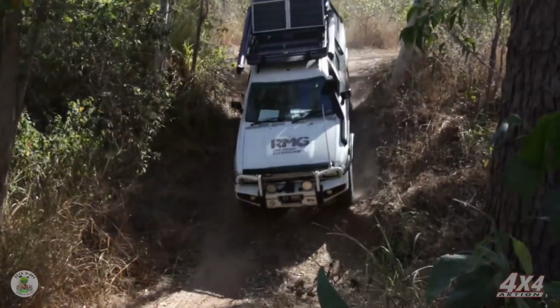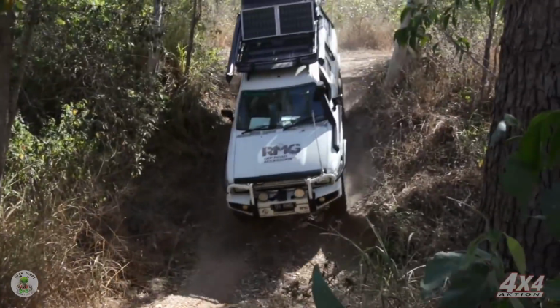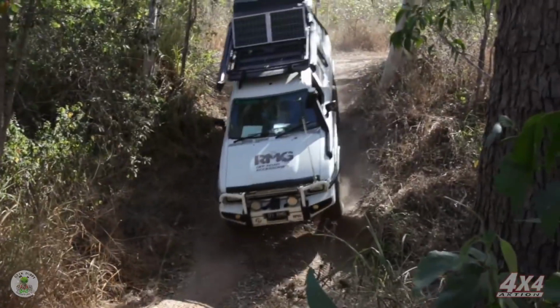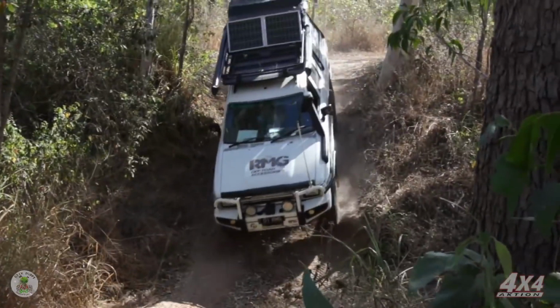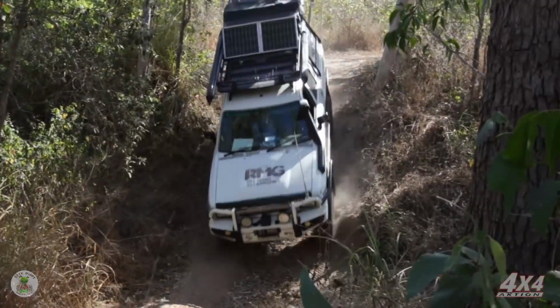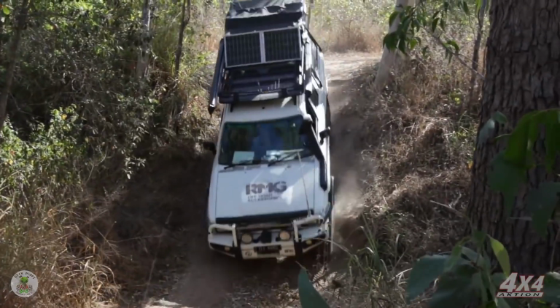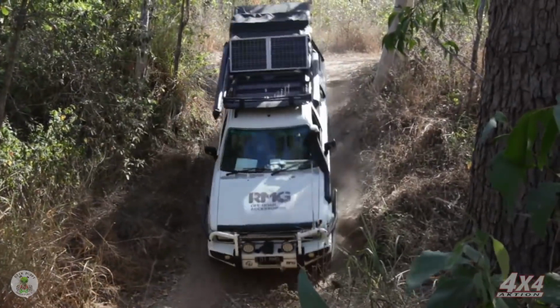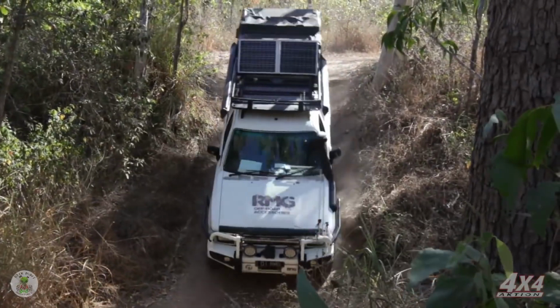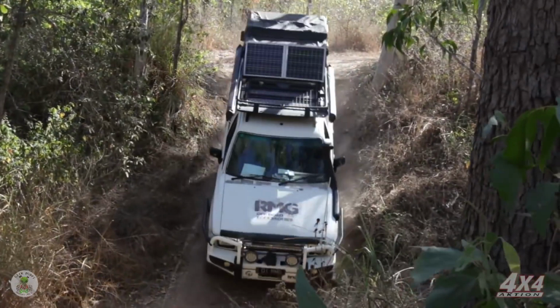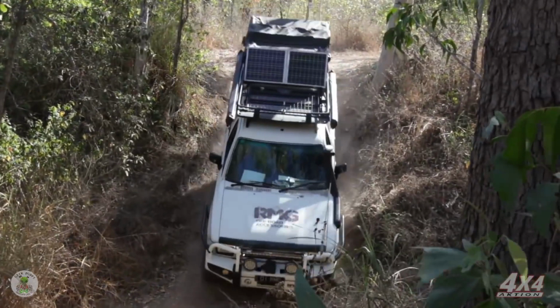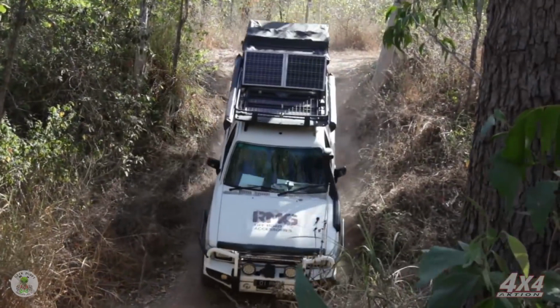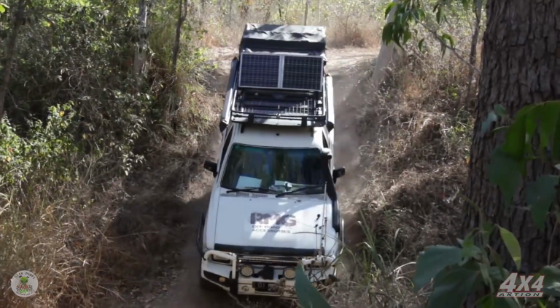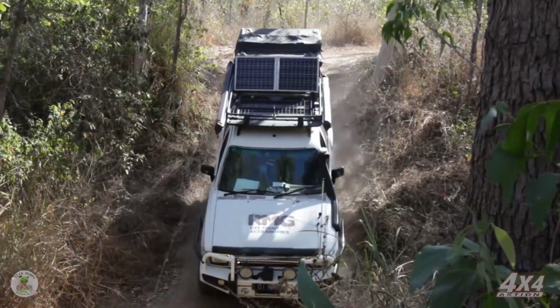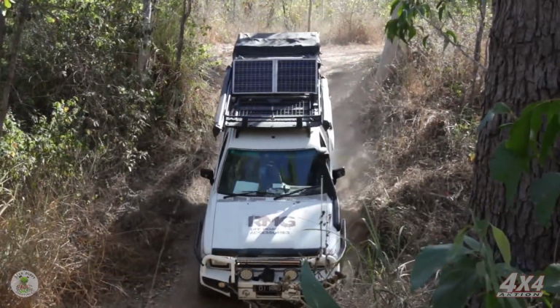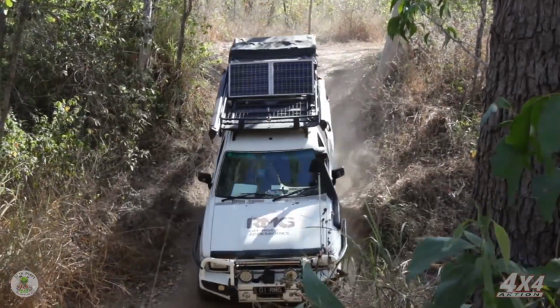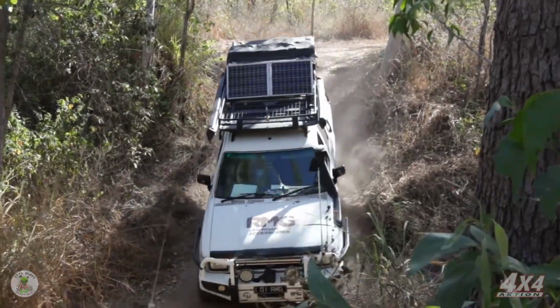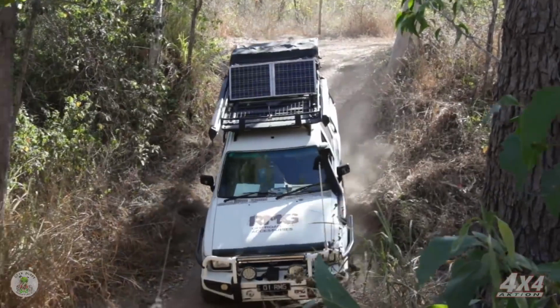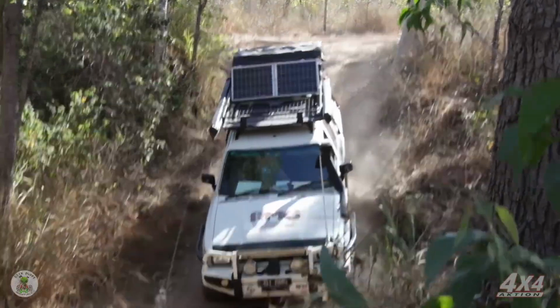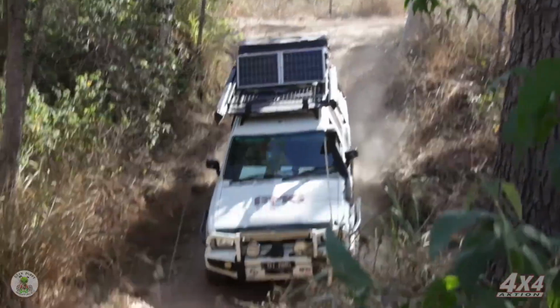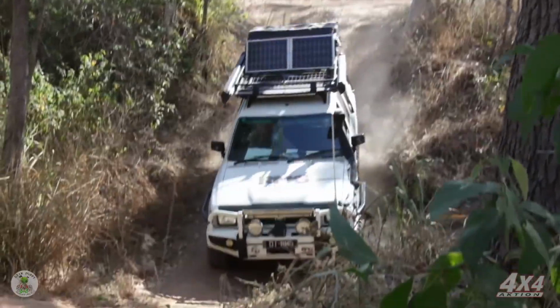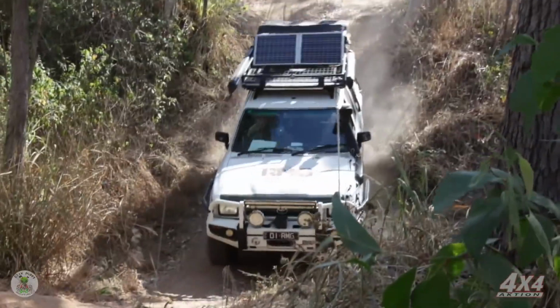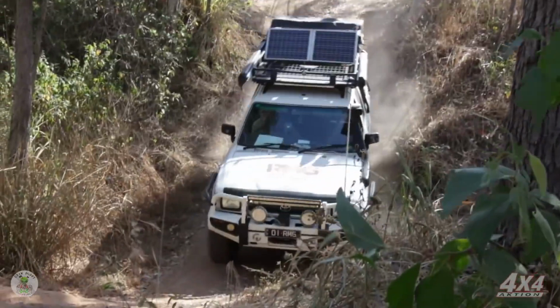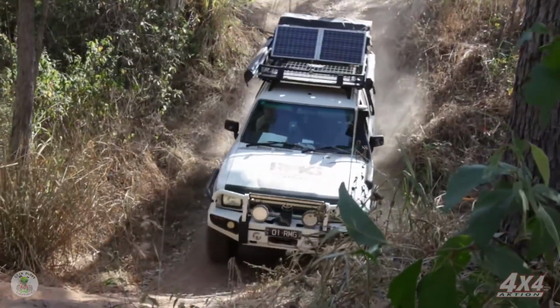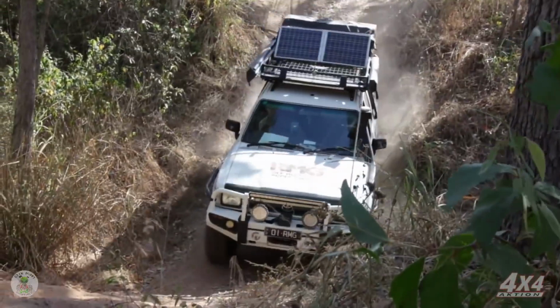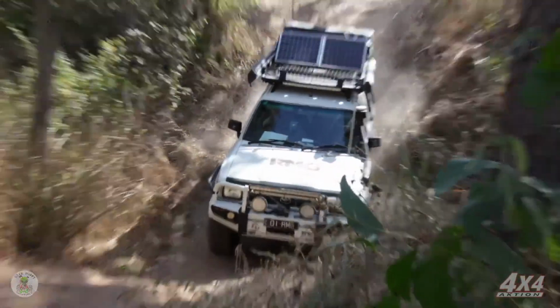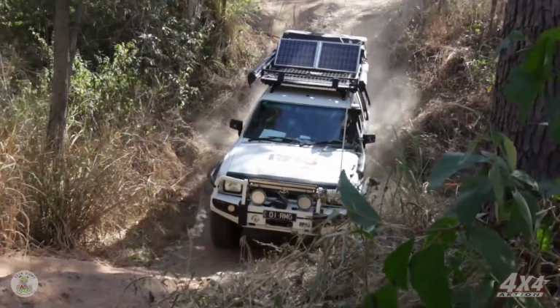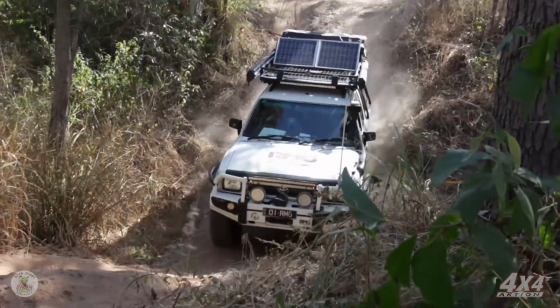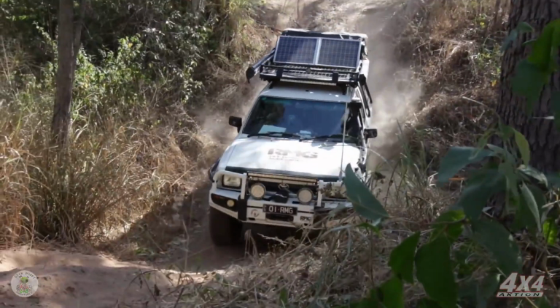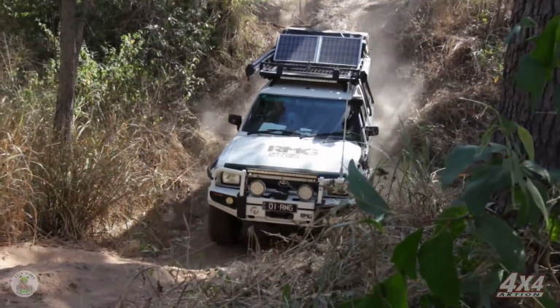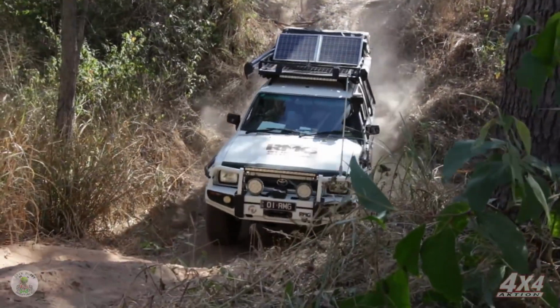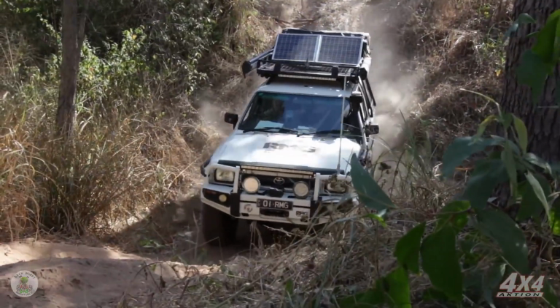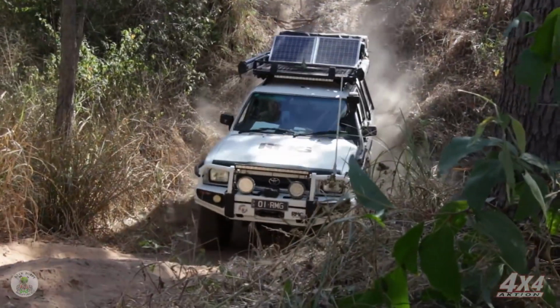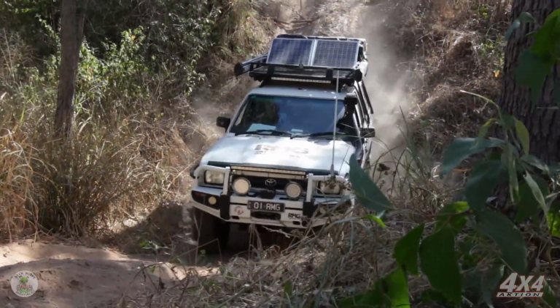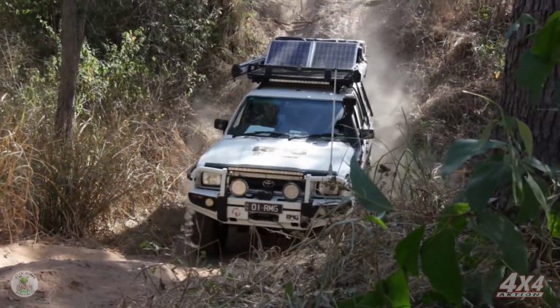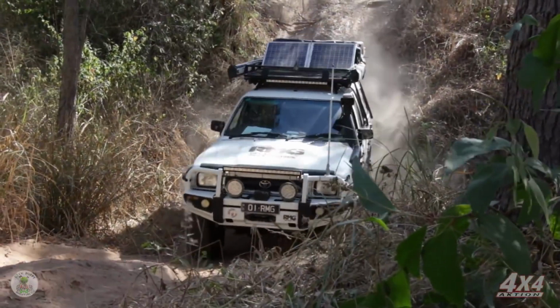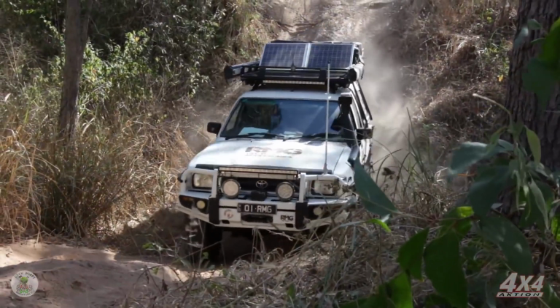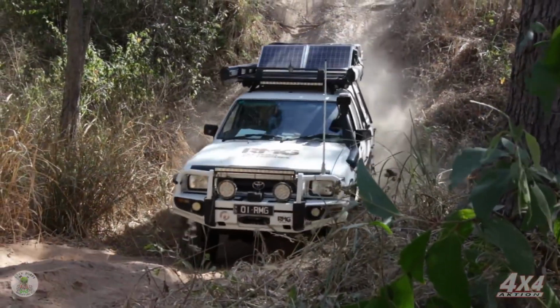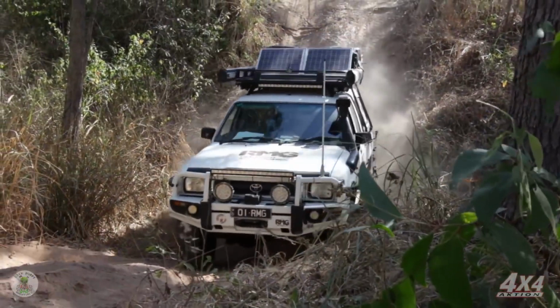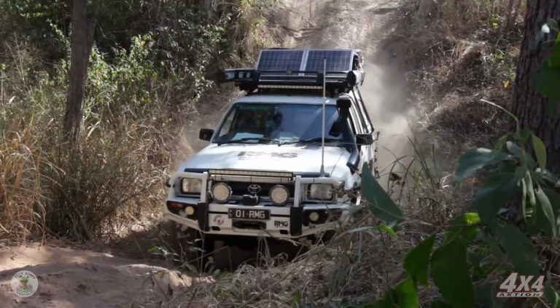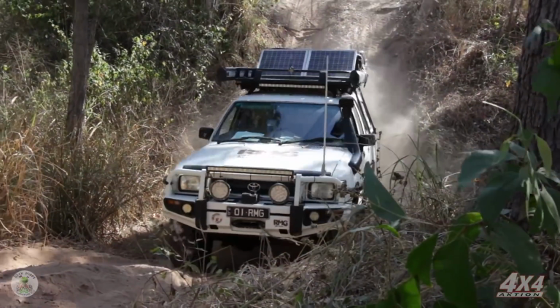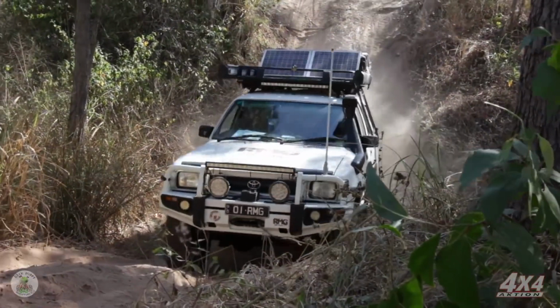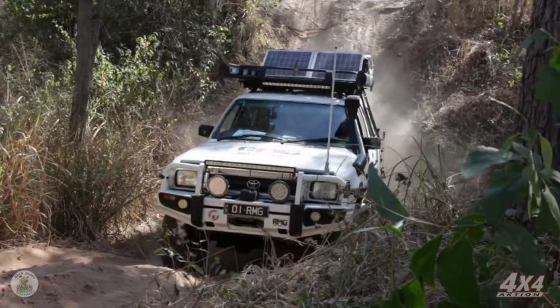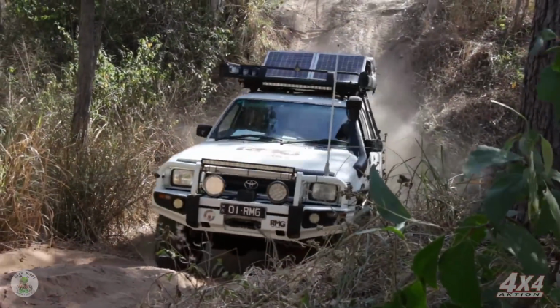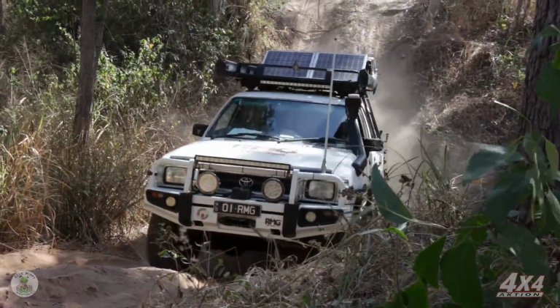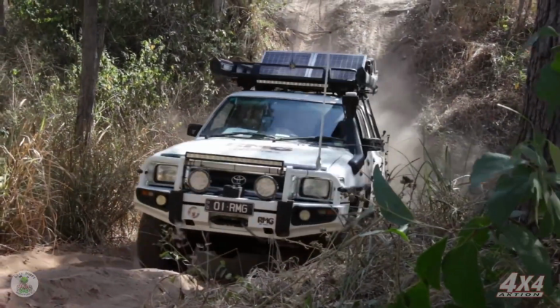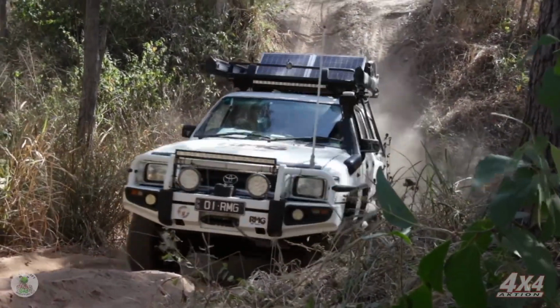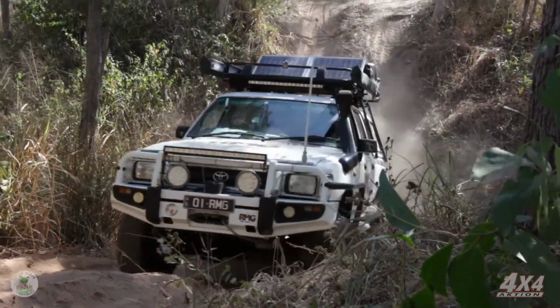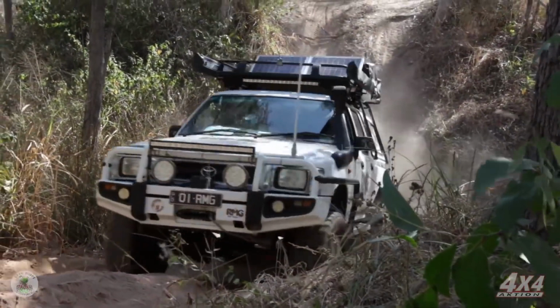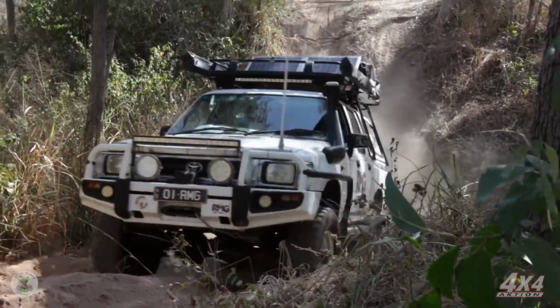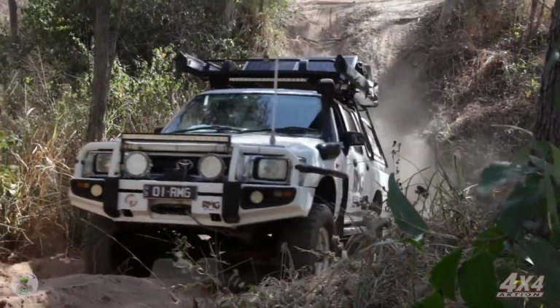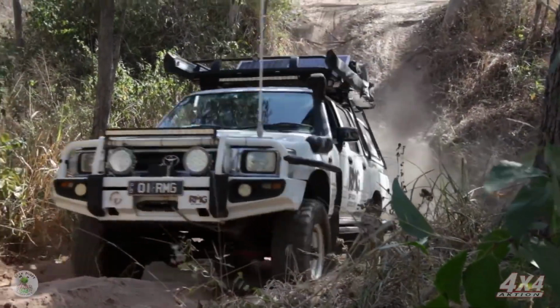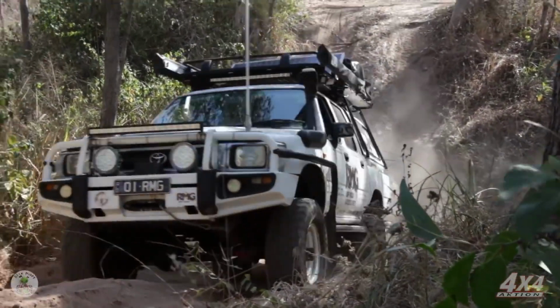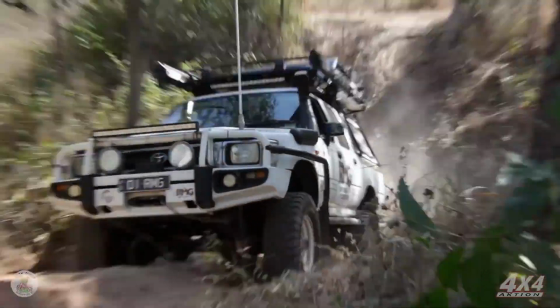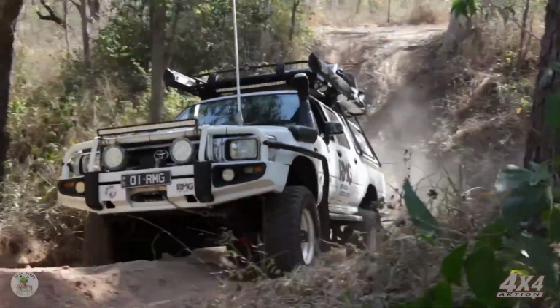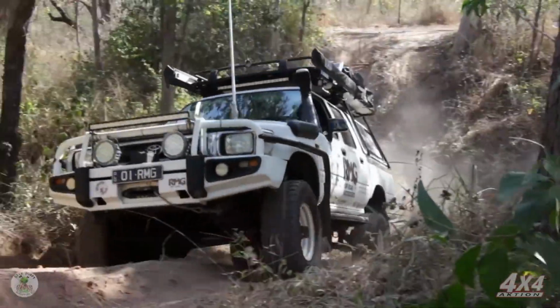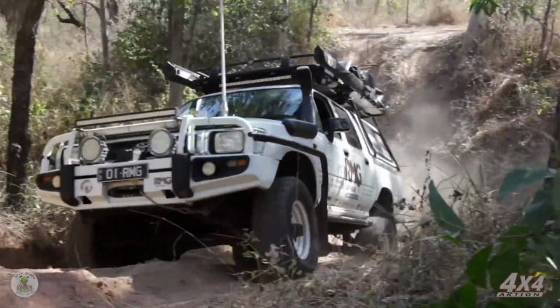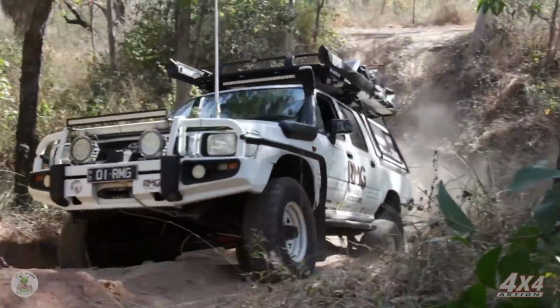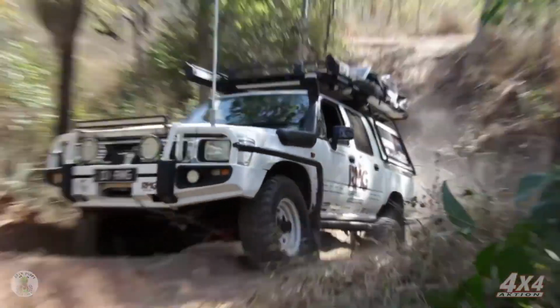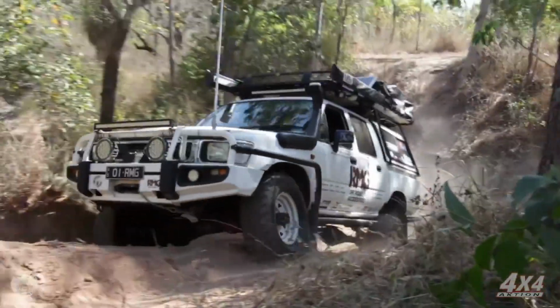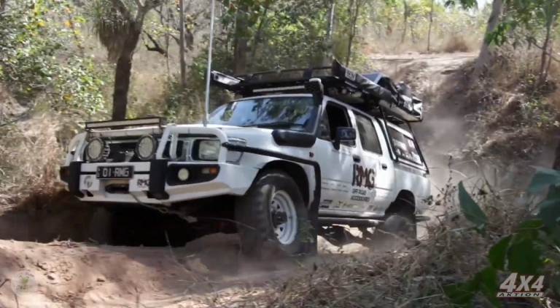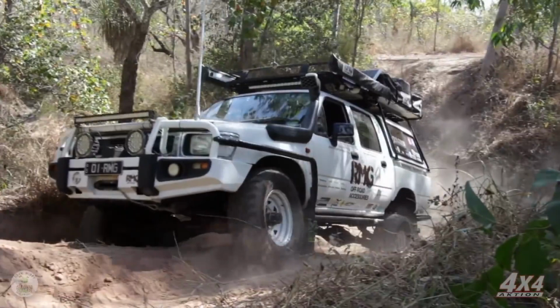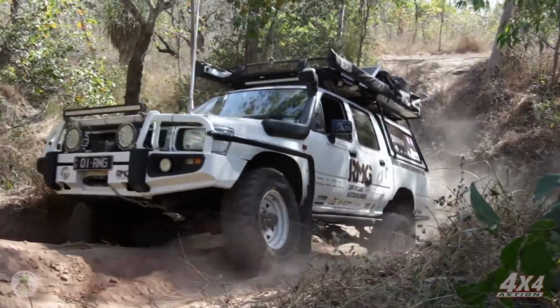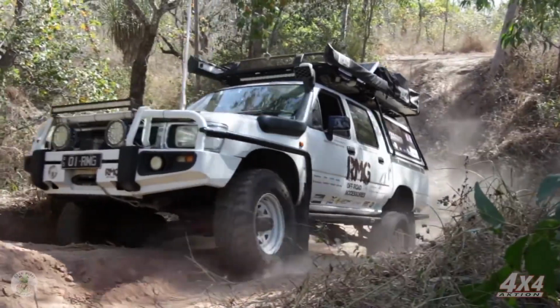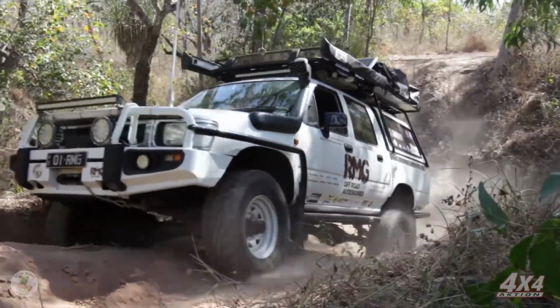Now it's time for the guys in the RMG rig to give this one a crack. They're in an old live axle Hilux, so not much is going to bother them on this one.